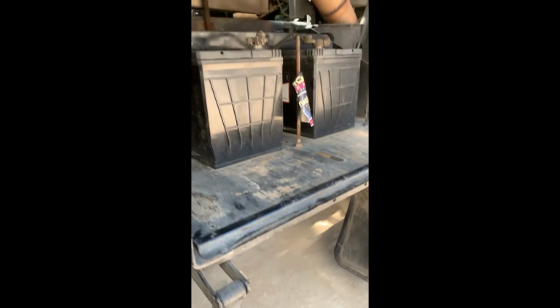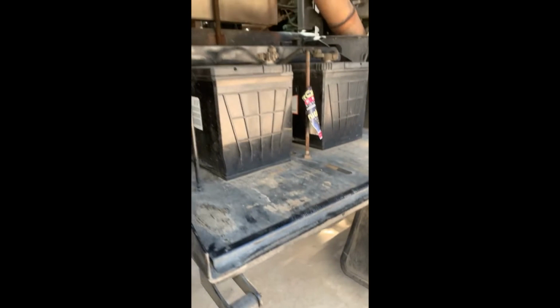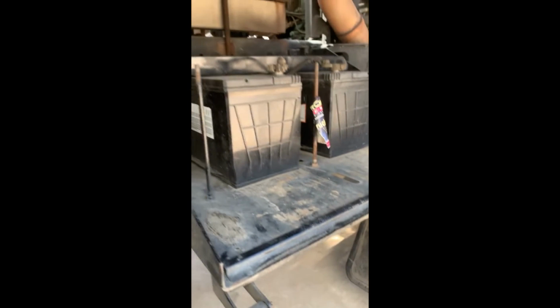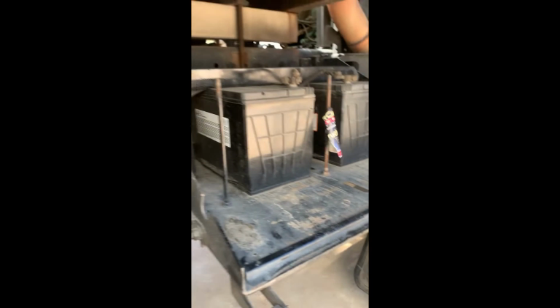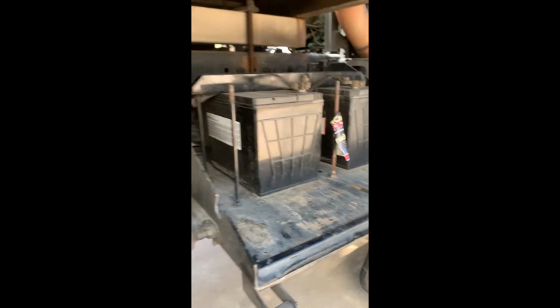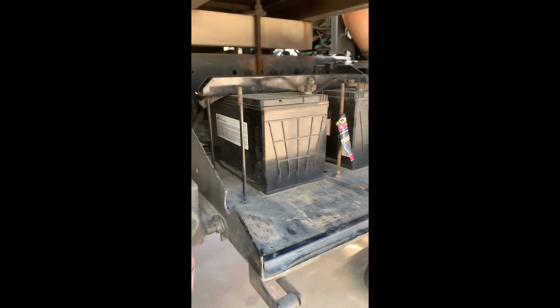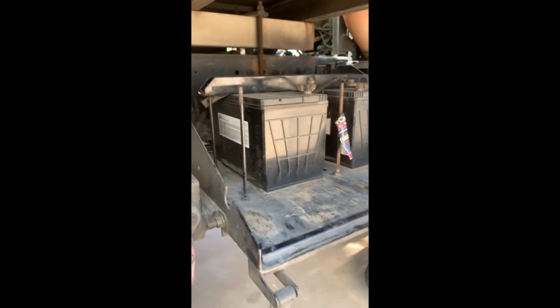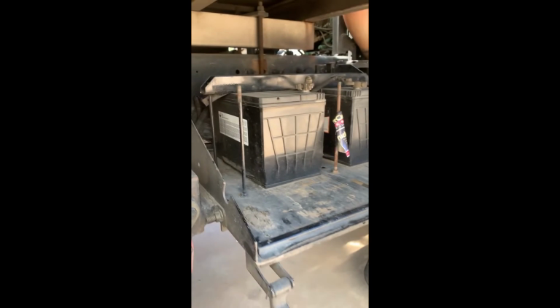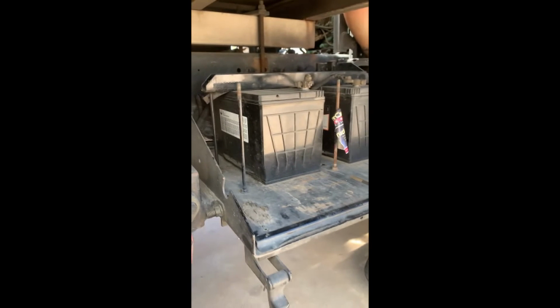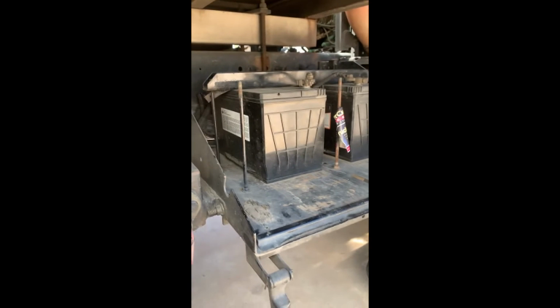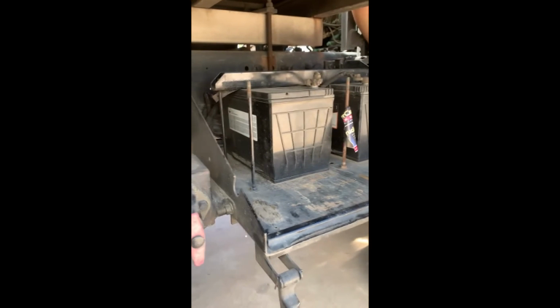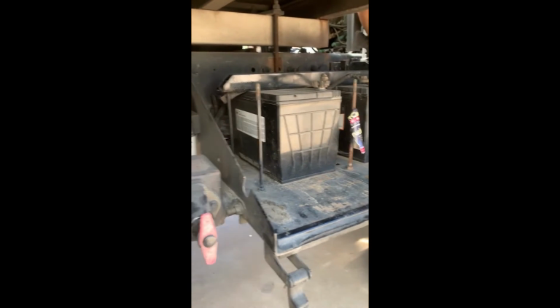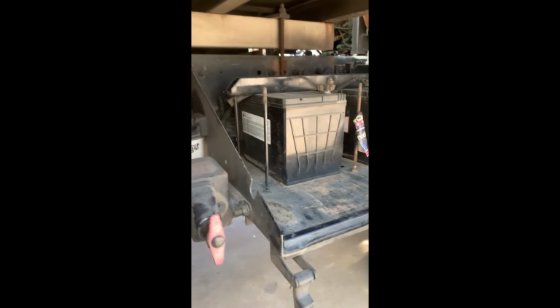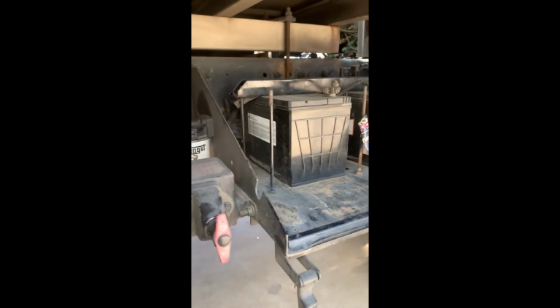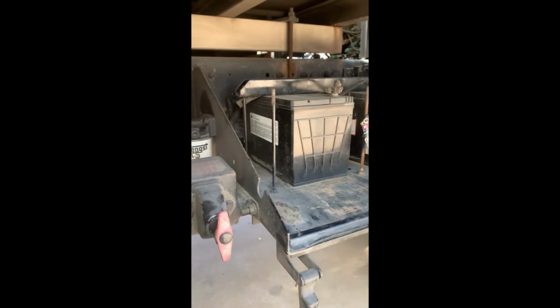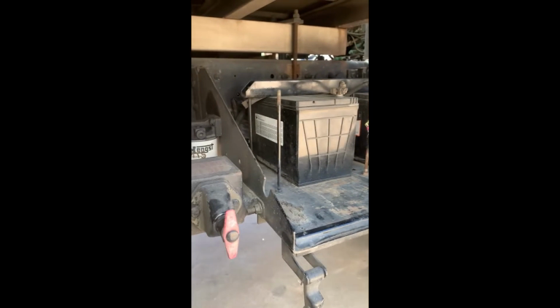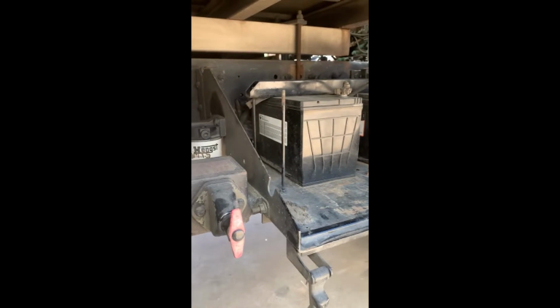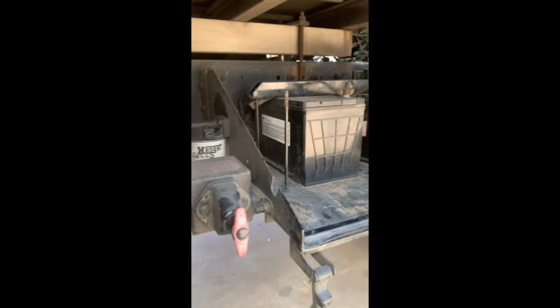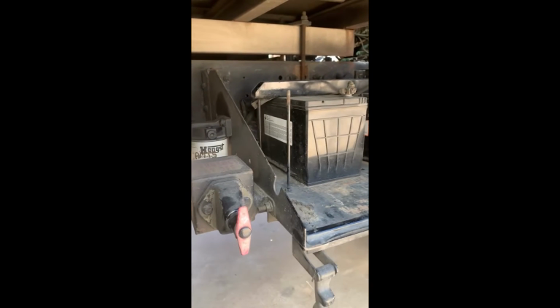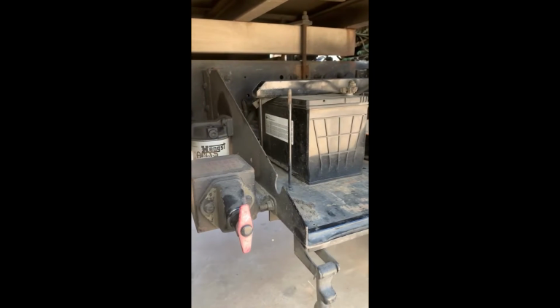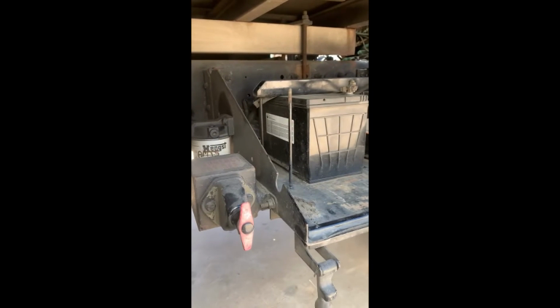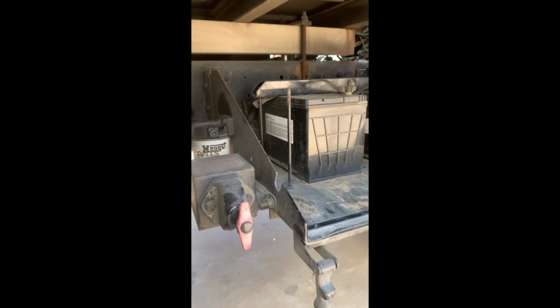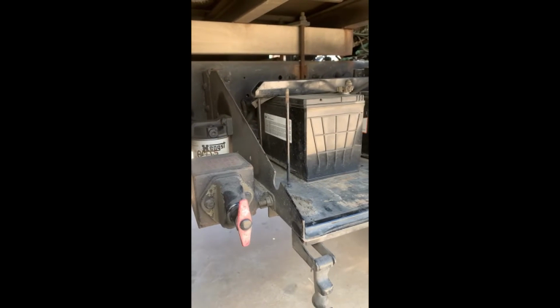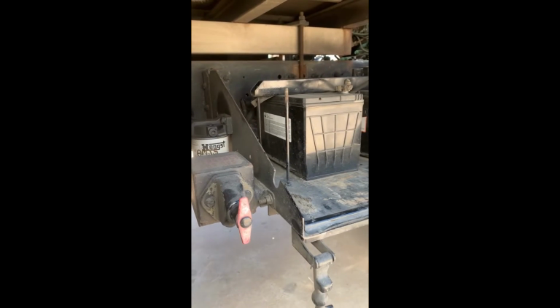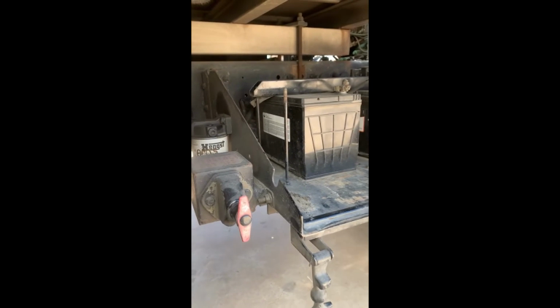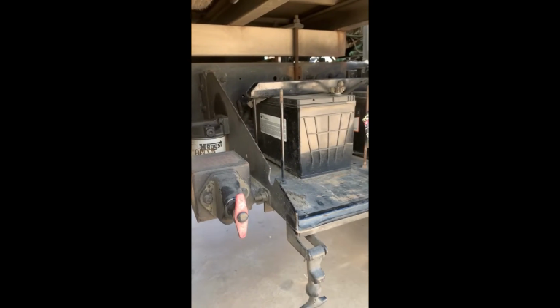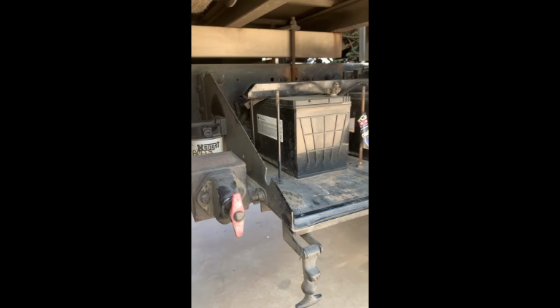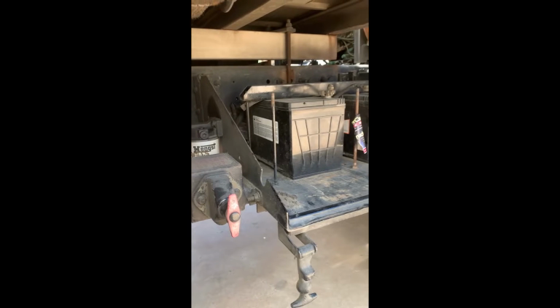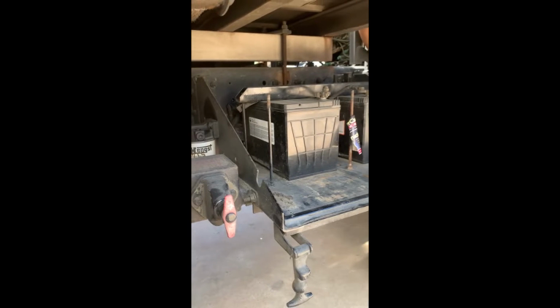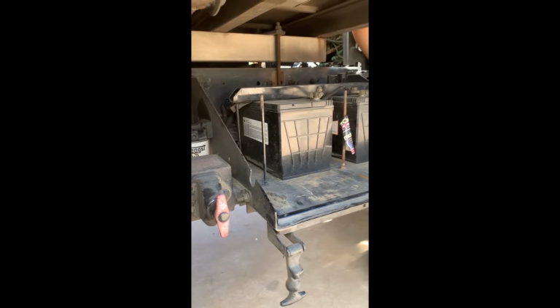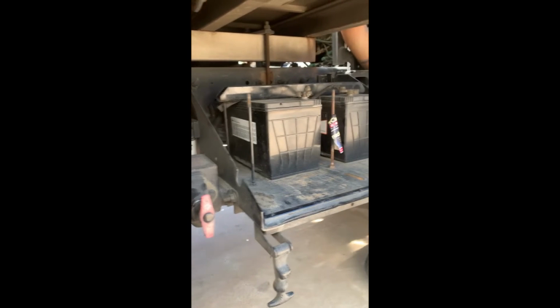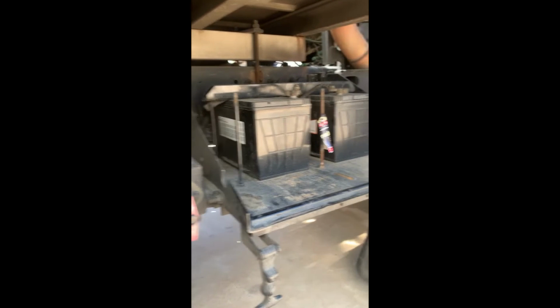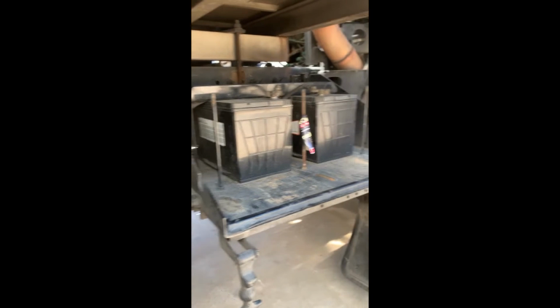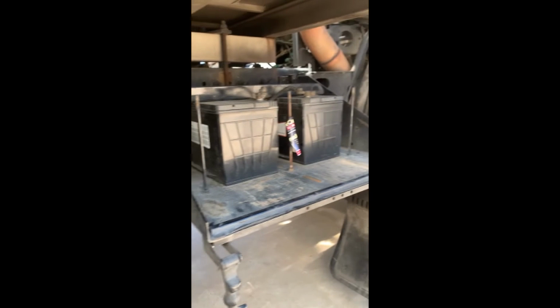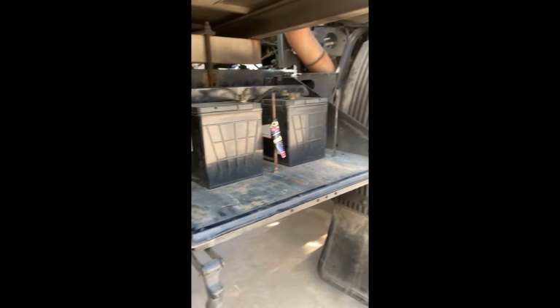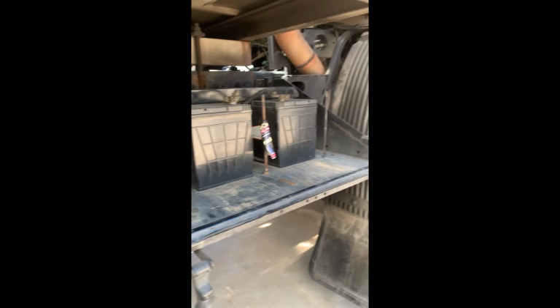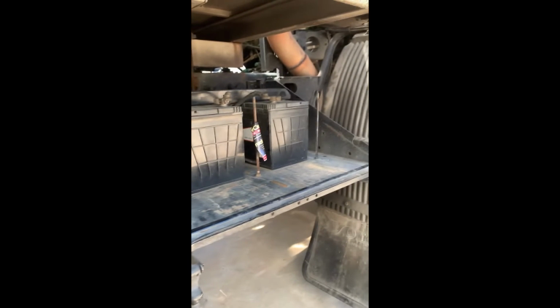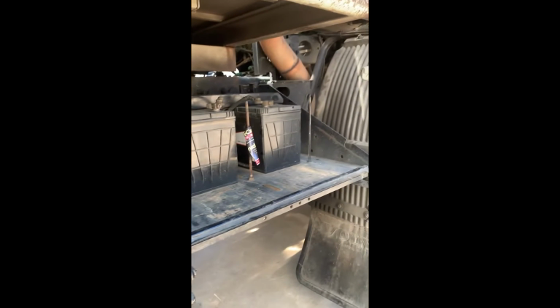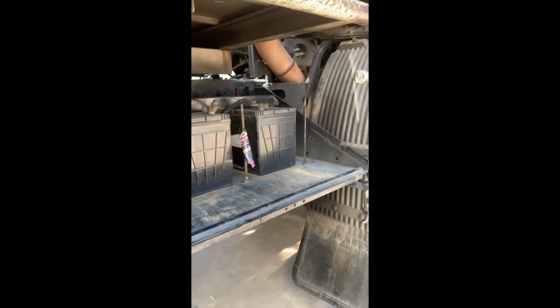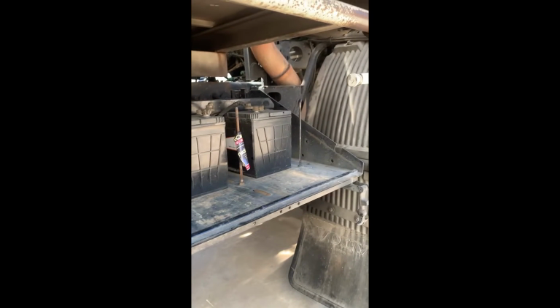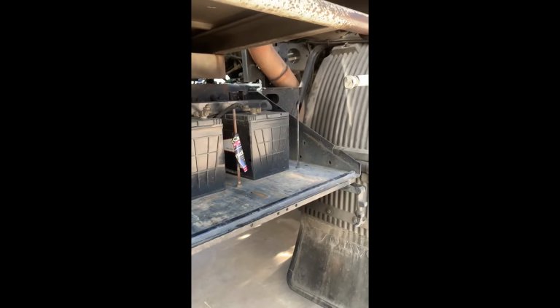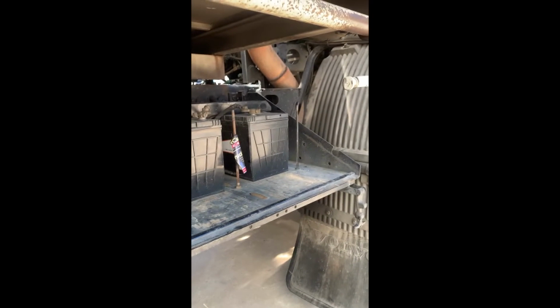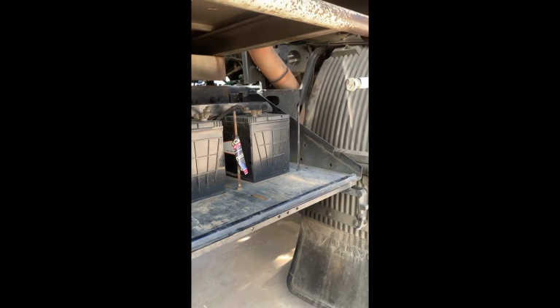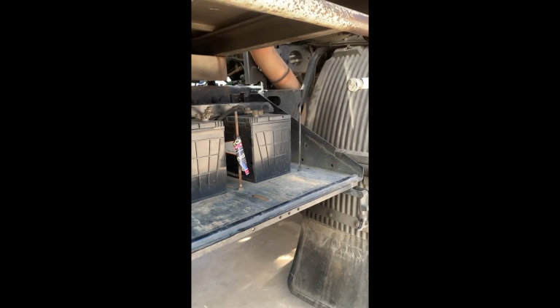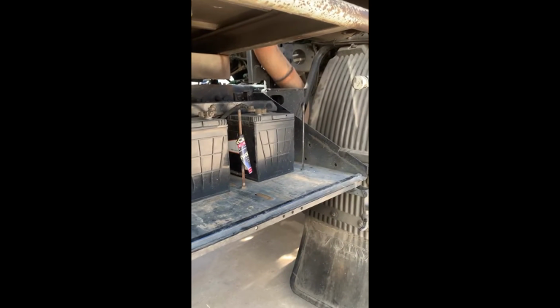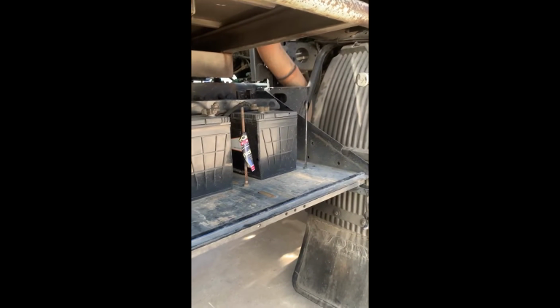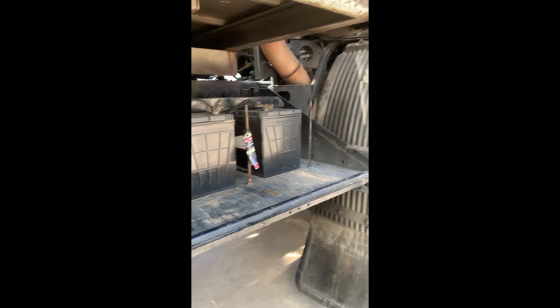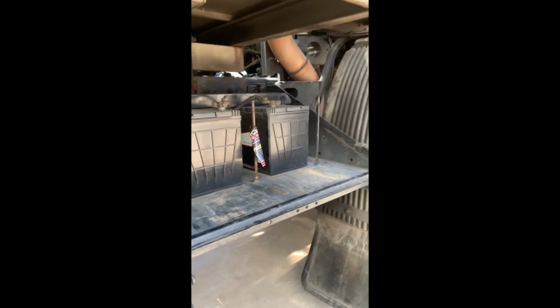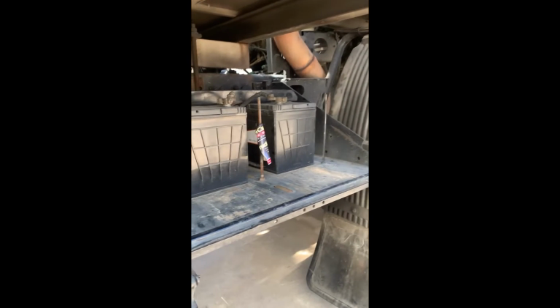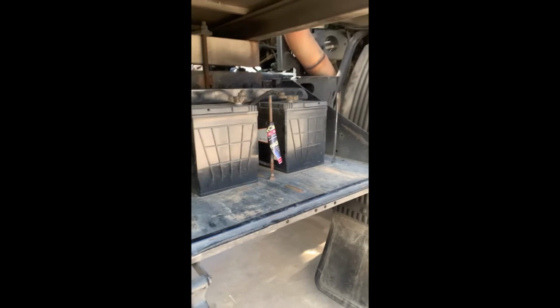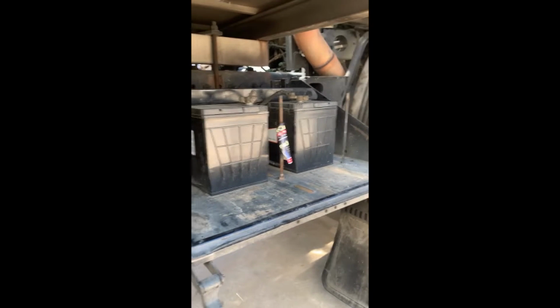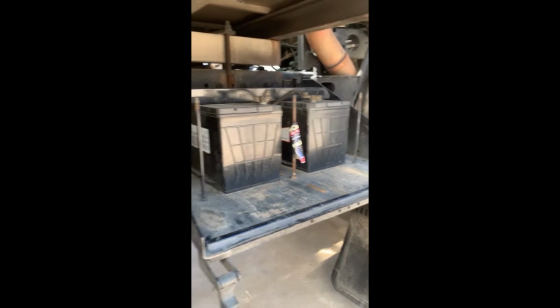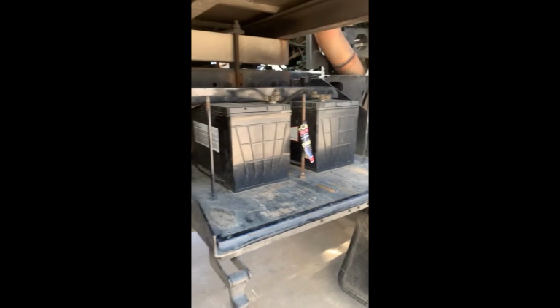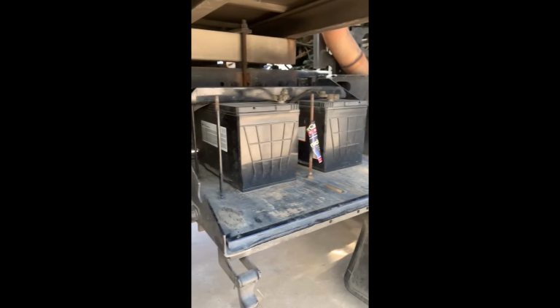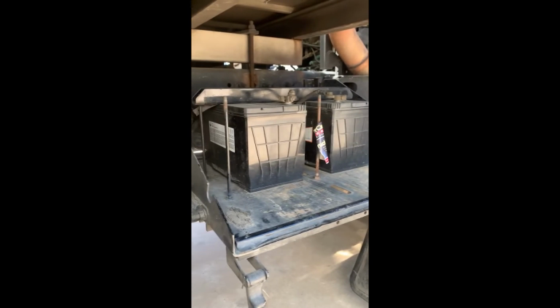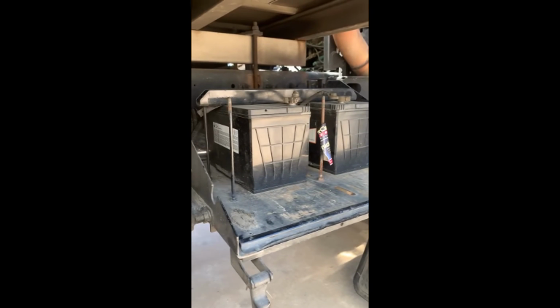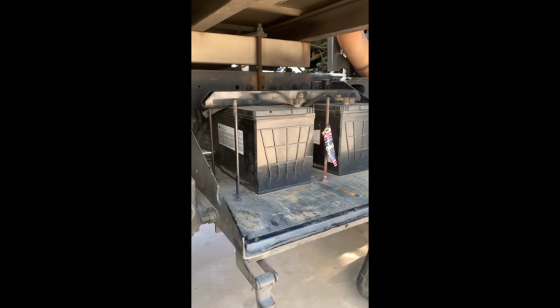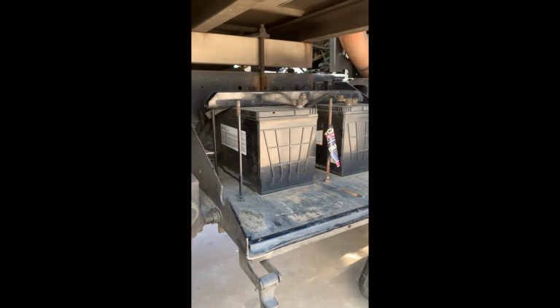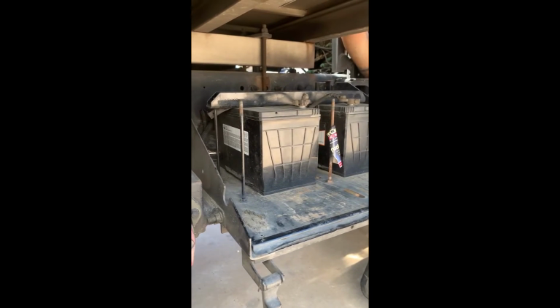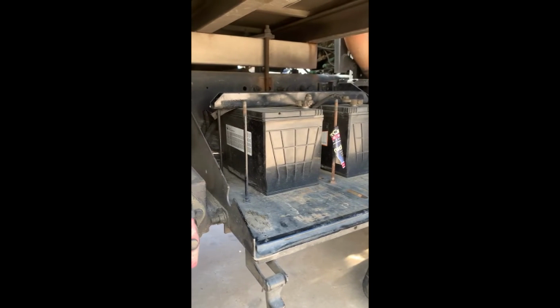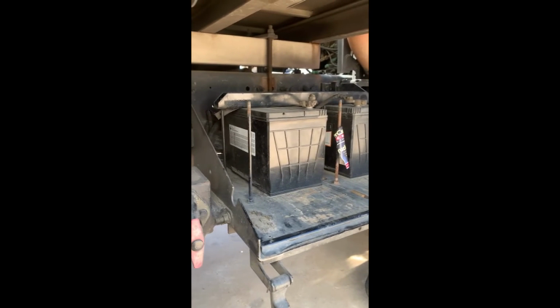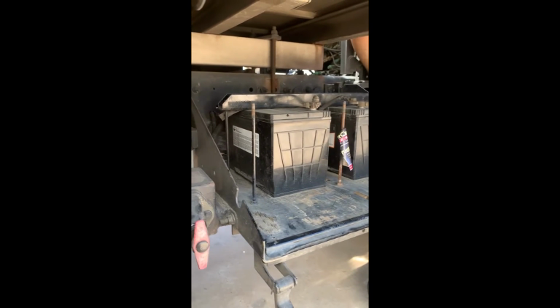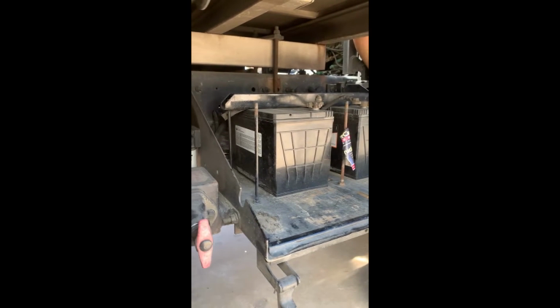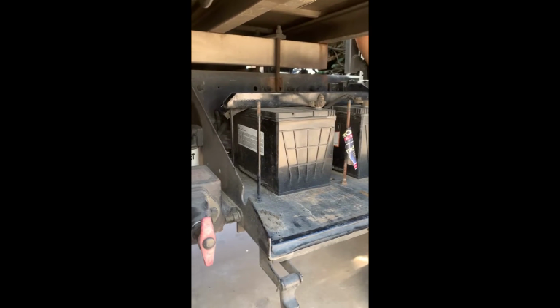Welcome back viewers. Today I'm going to do something a bit different — I'm going to make an old aluminium battery box cup.